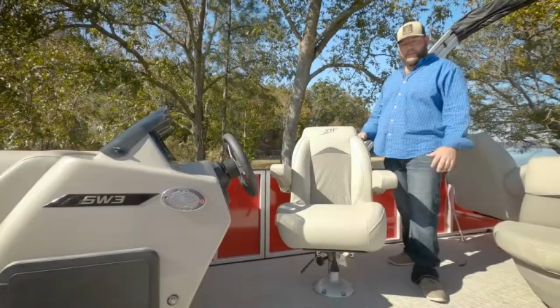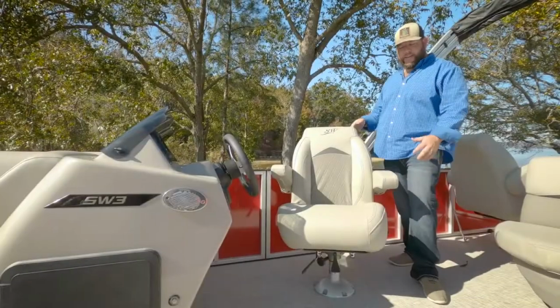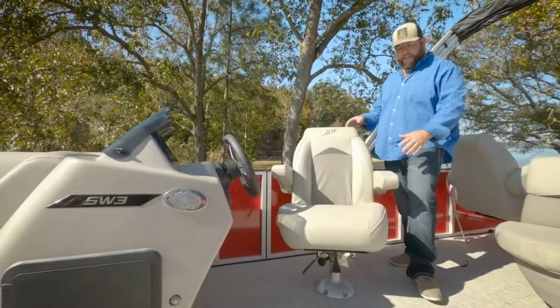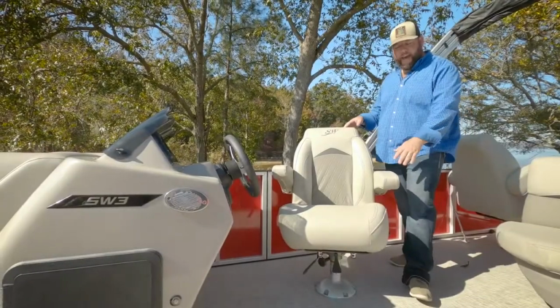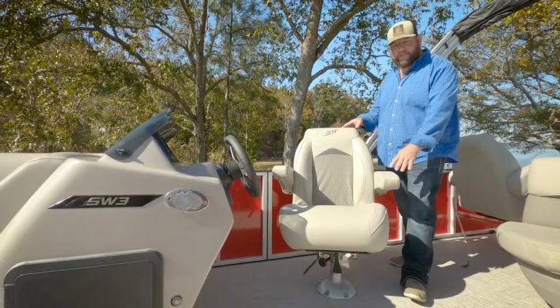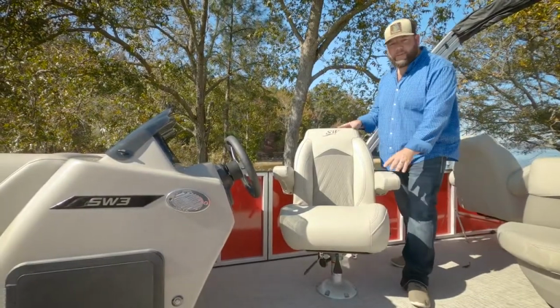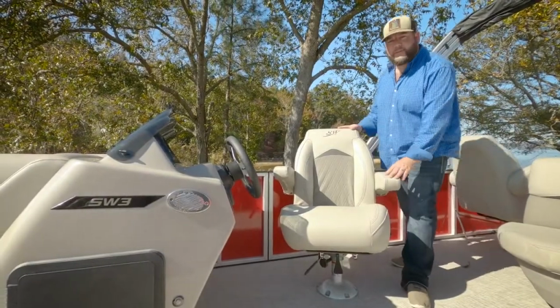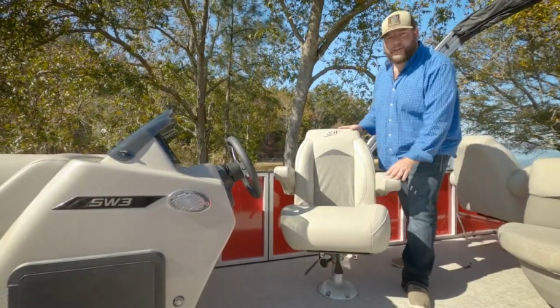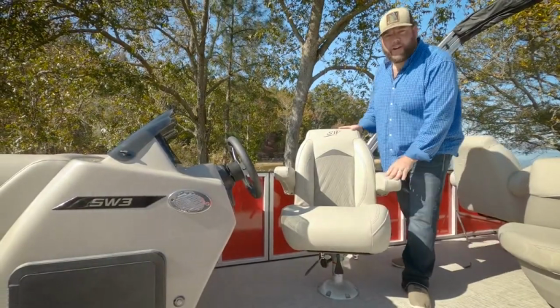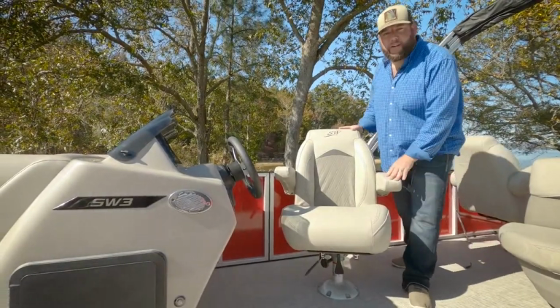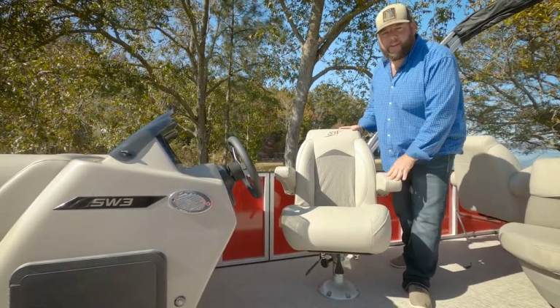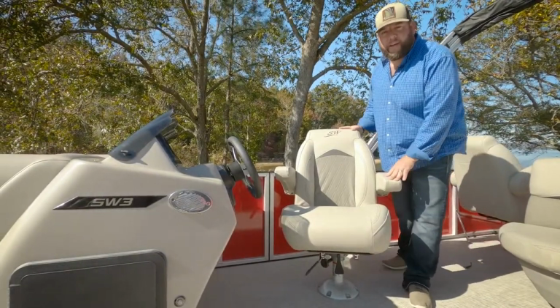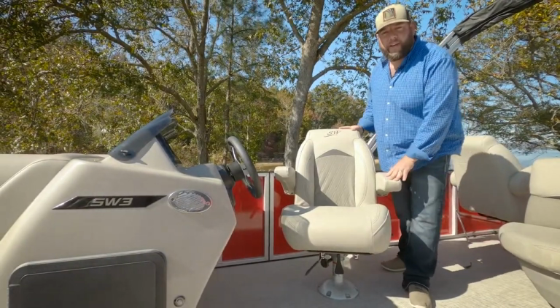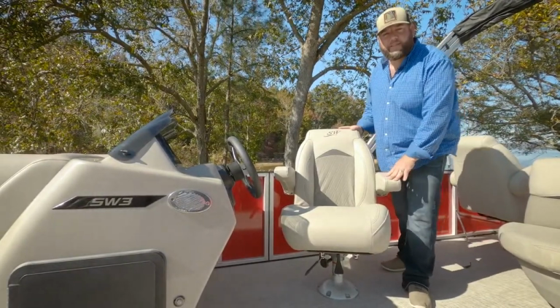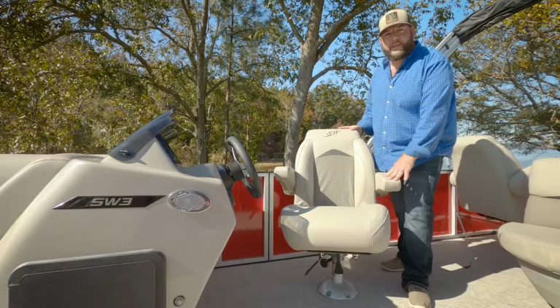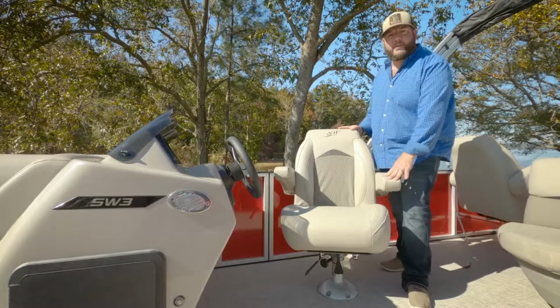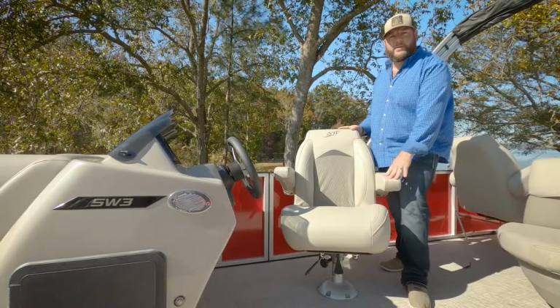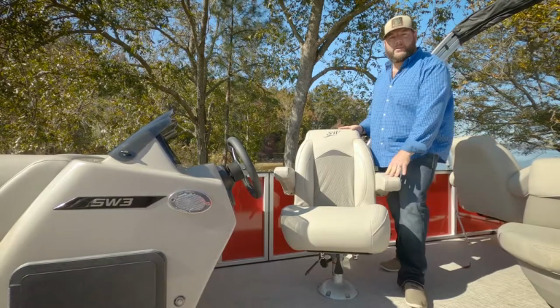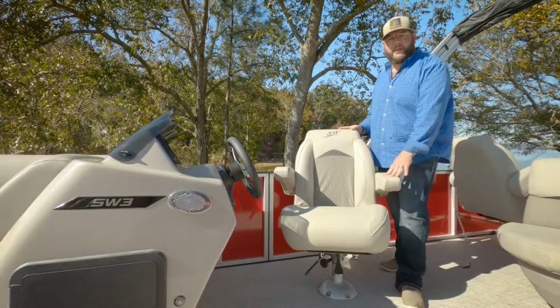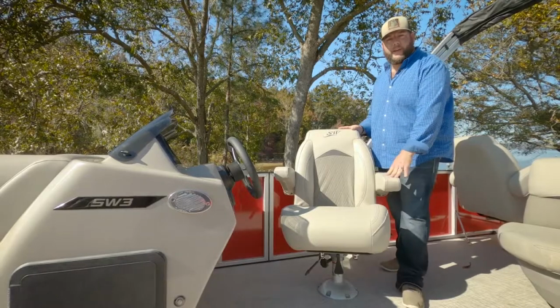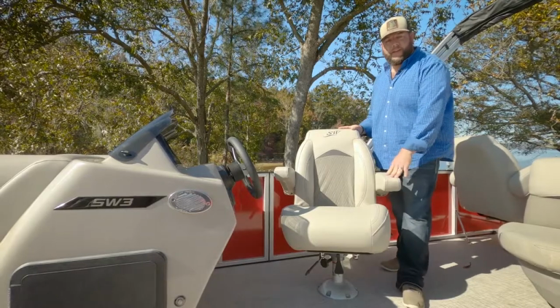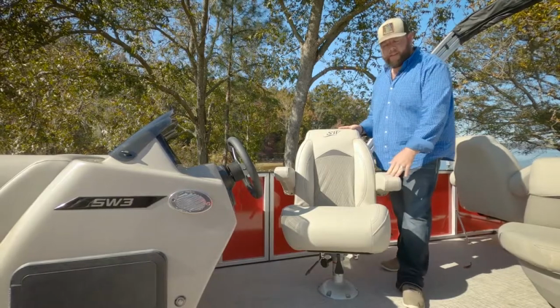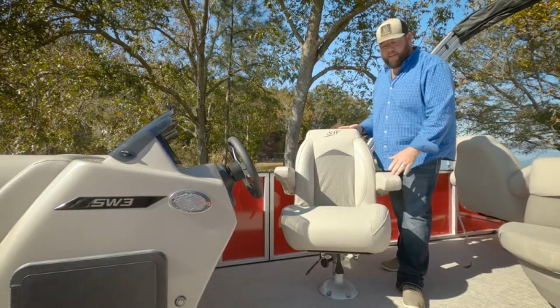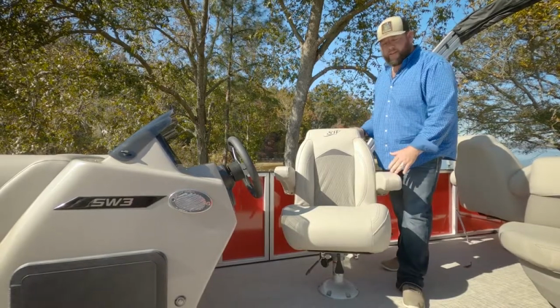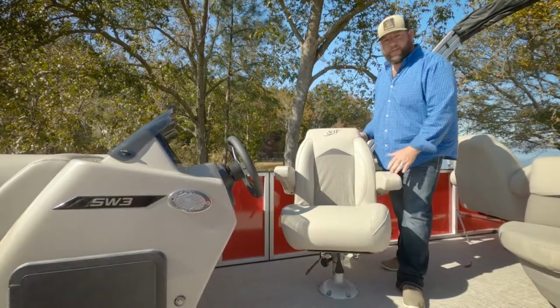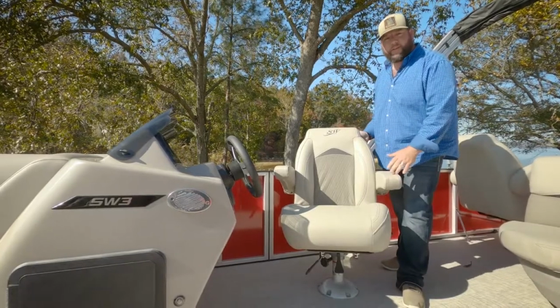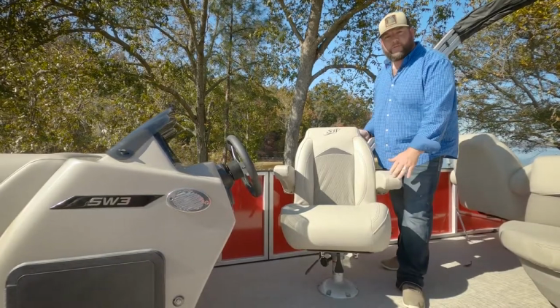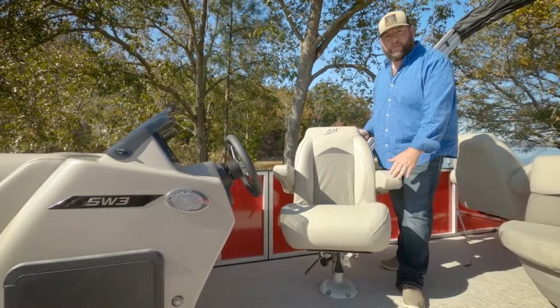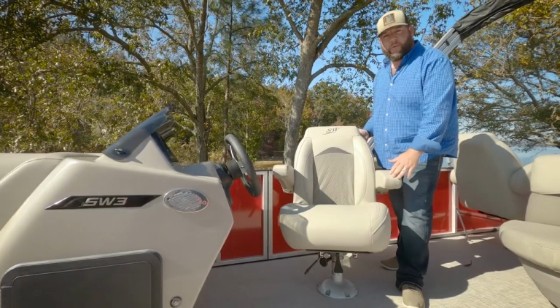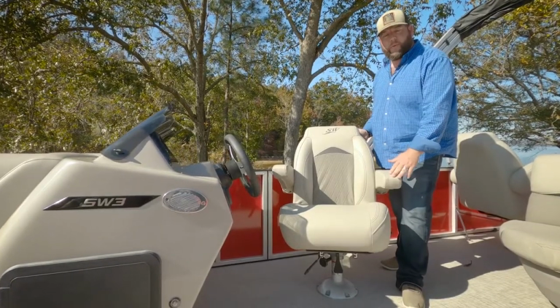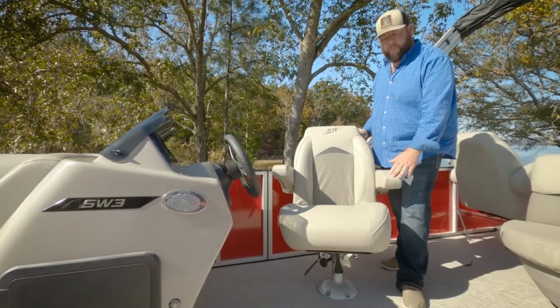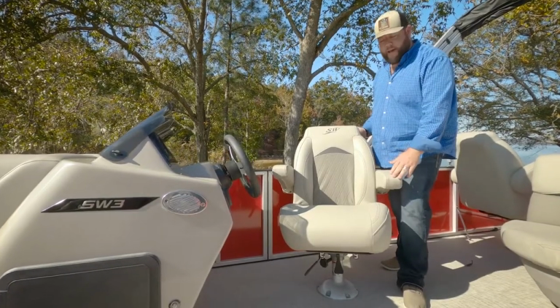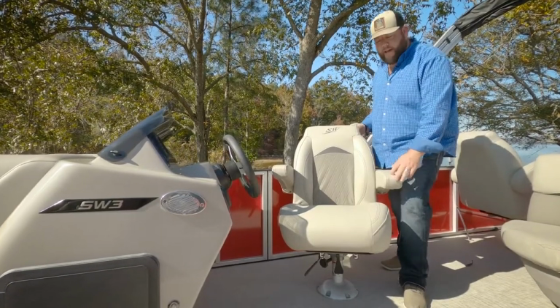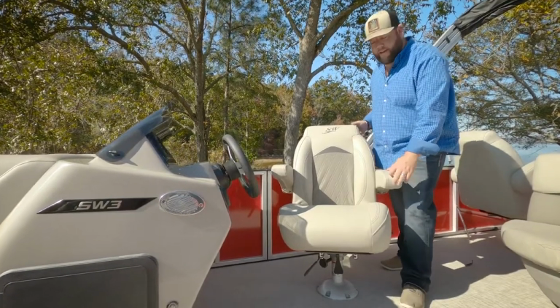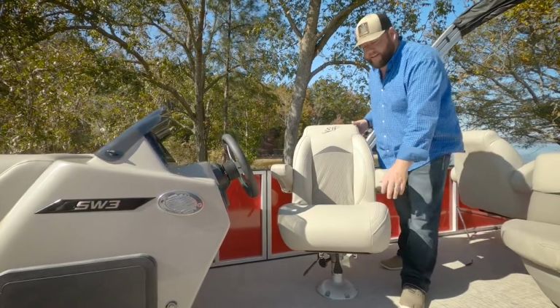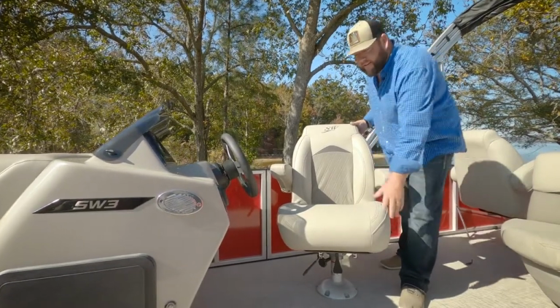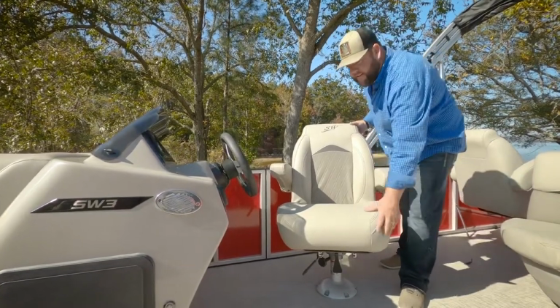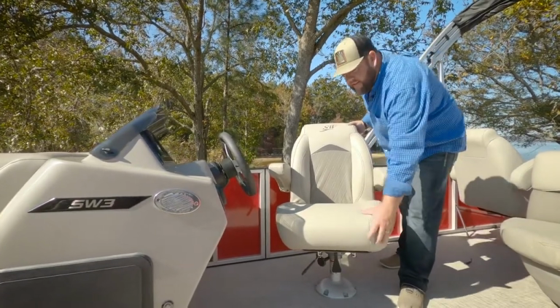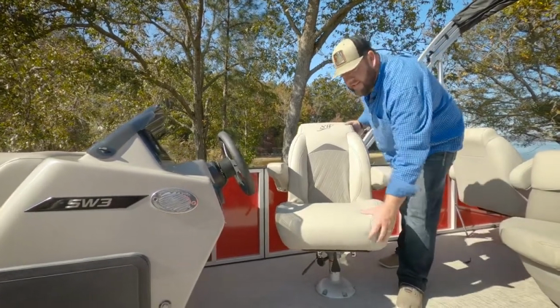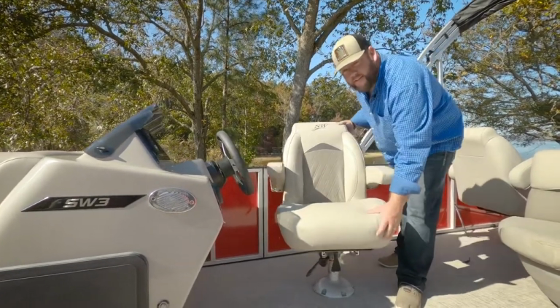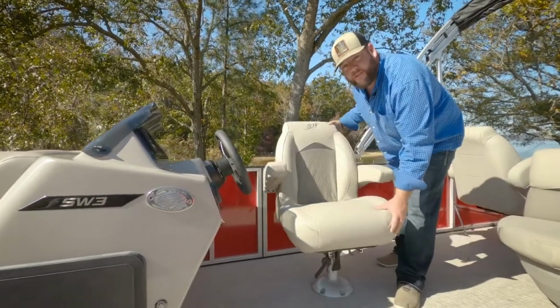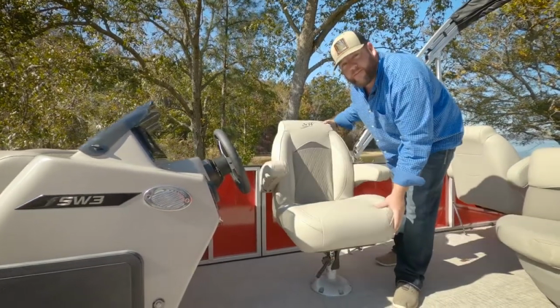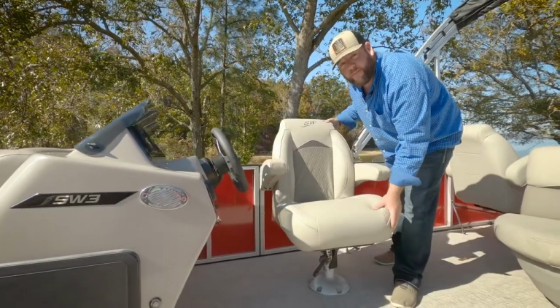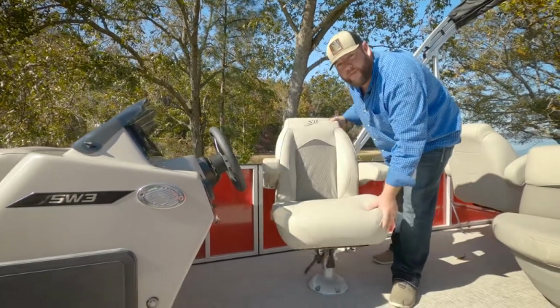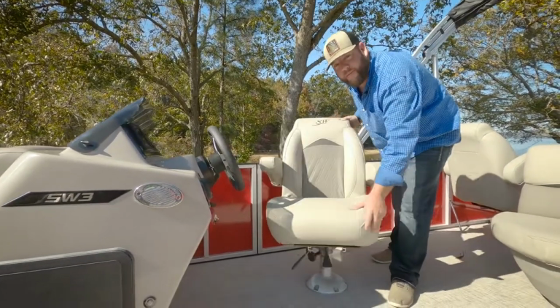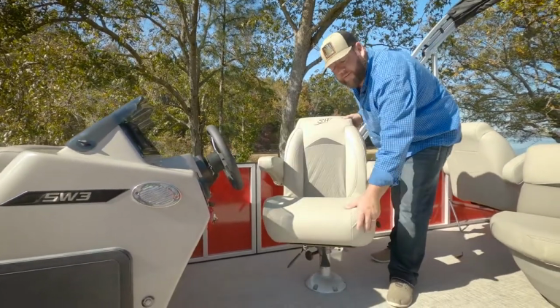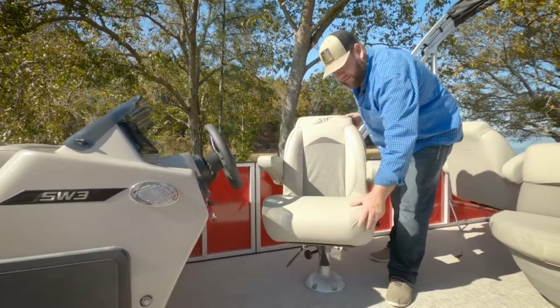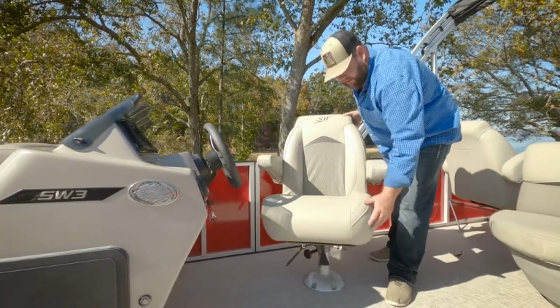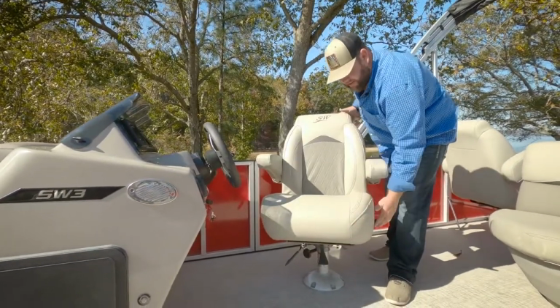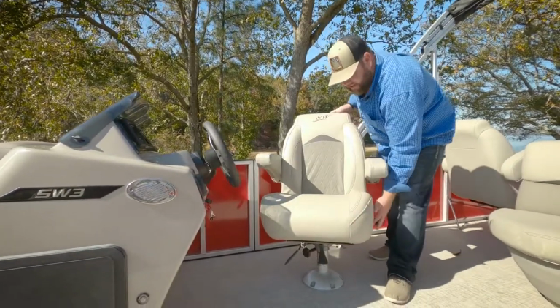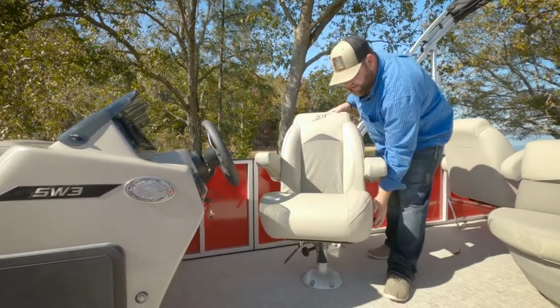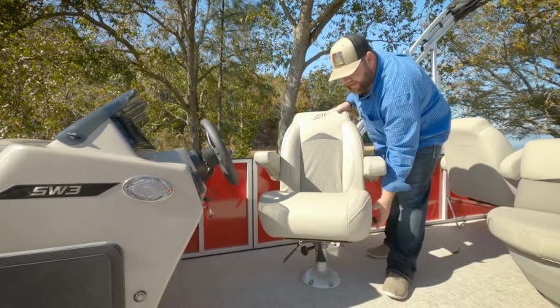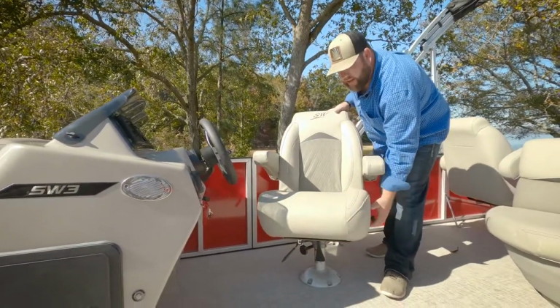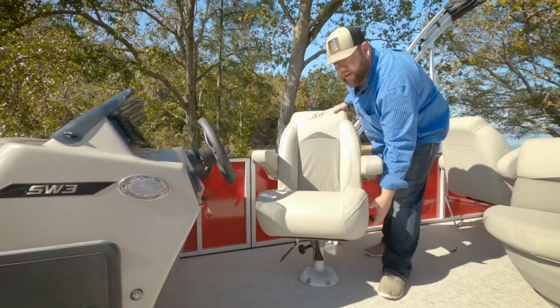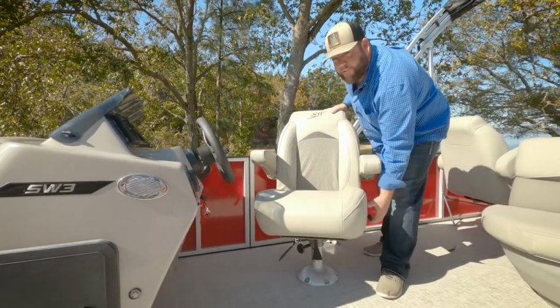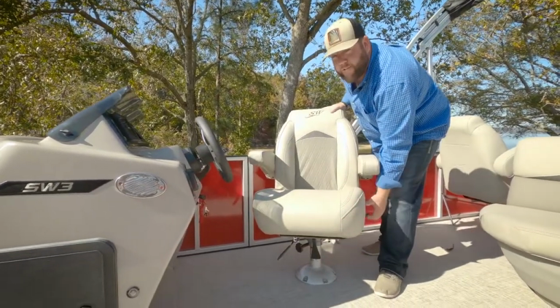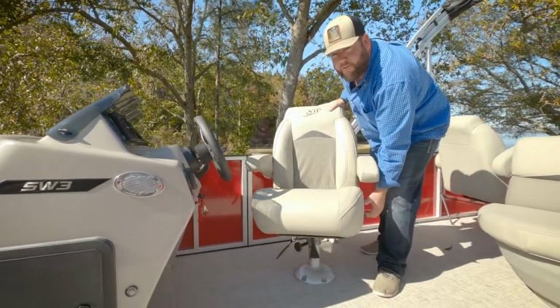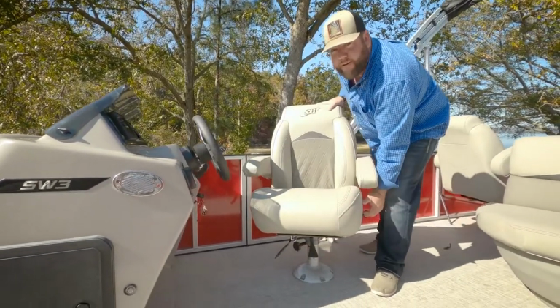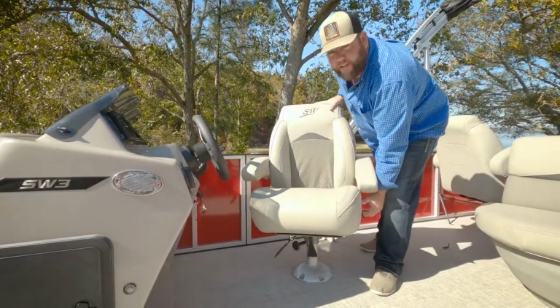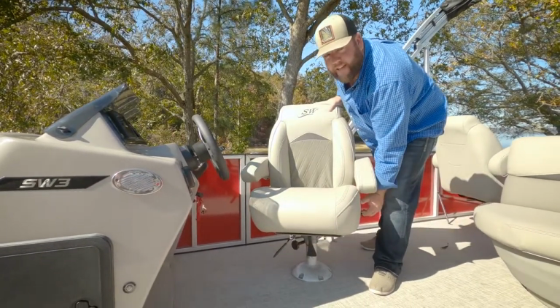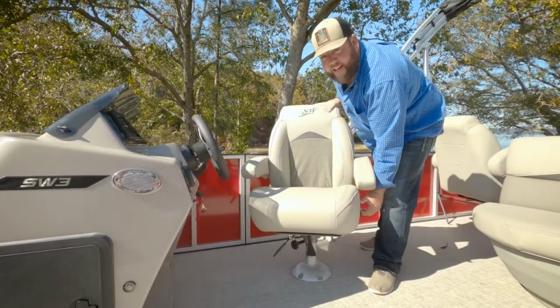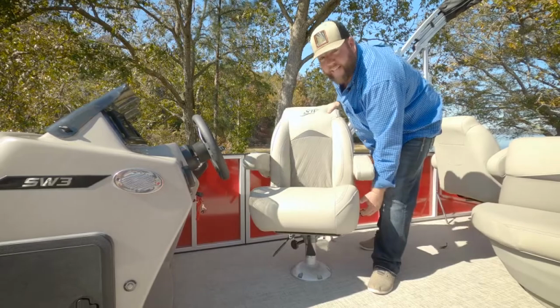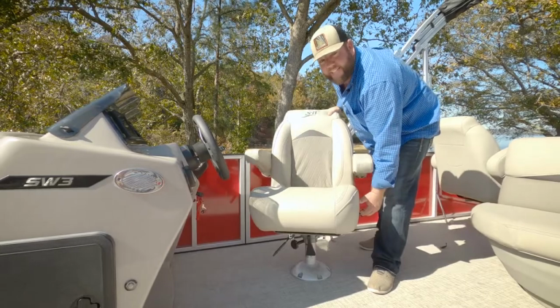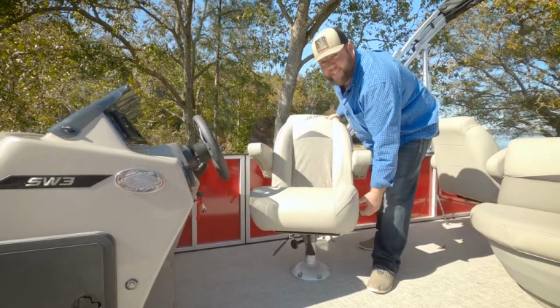The captain's chair on the SW3 goes forward and back, swivels, and also reclines.